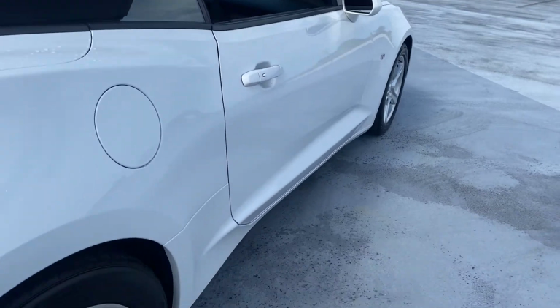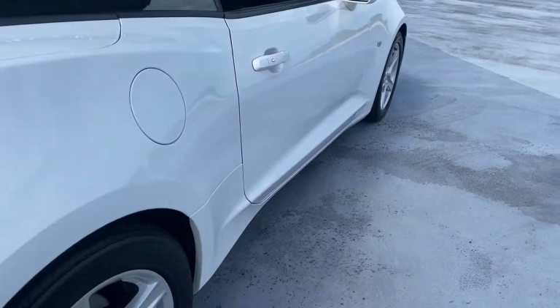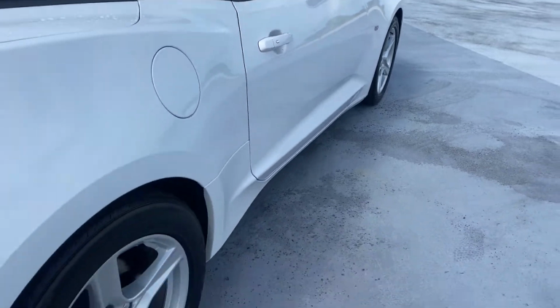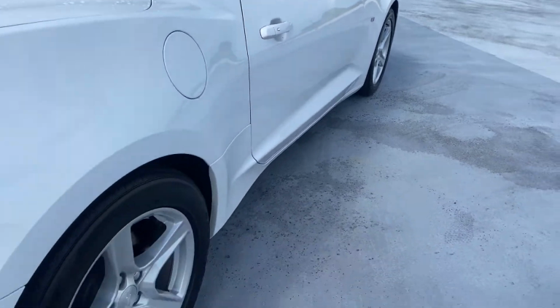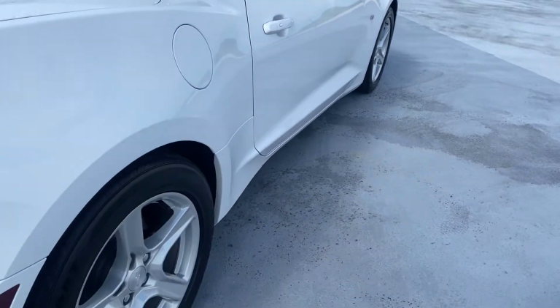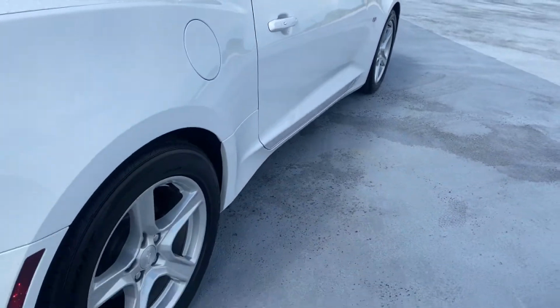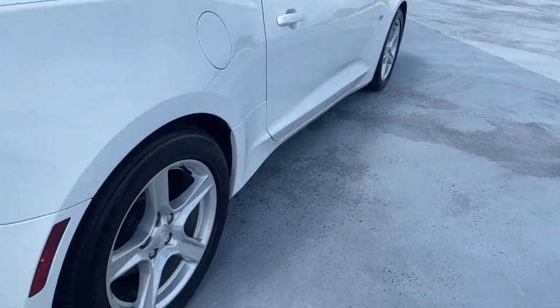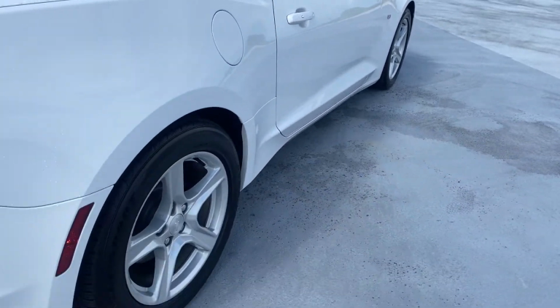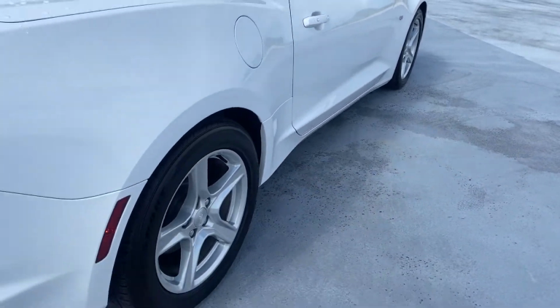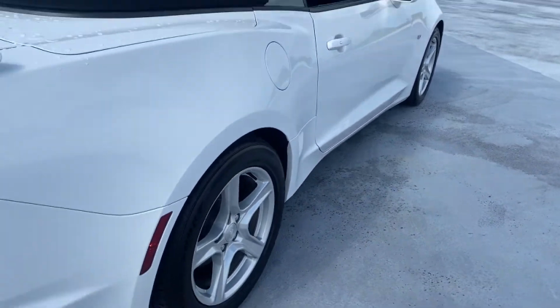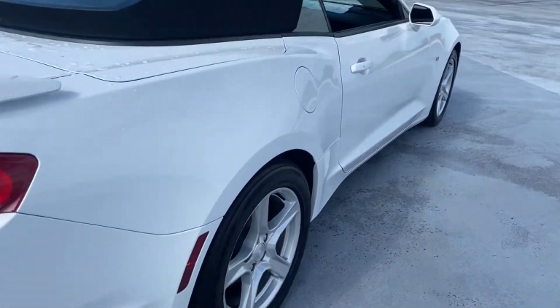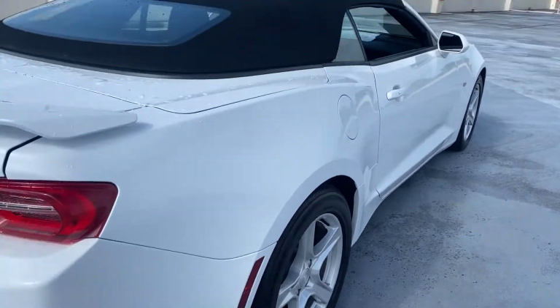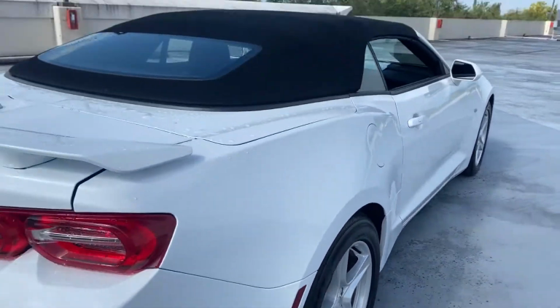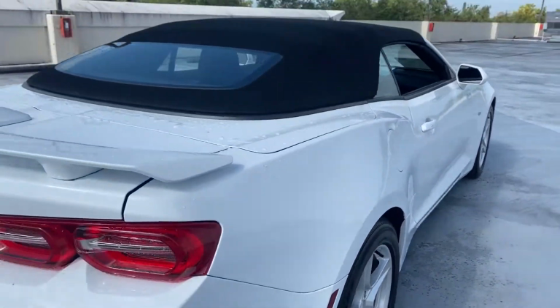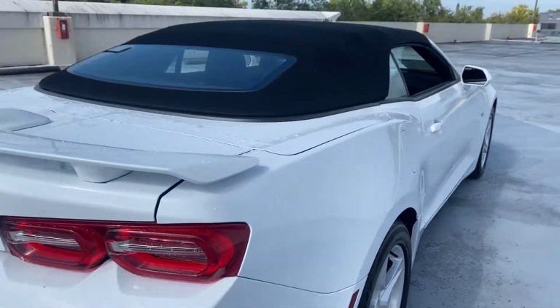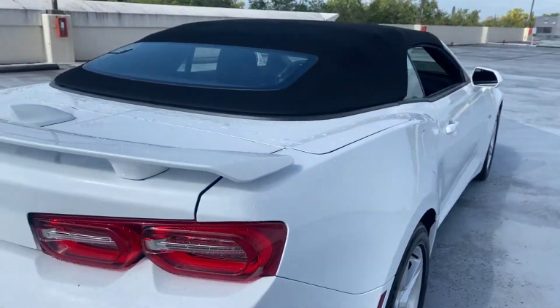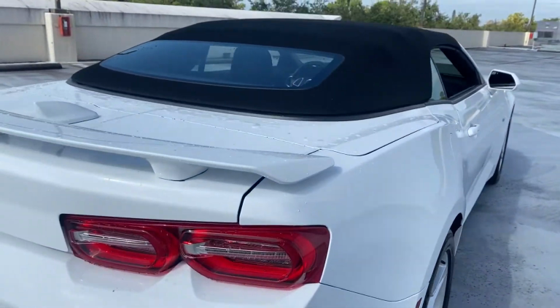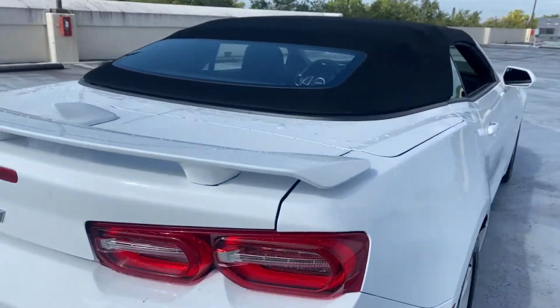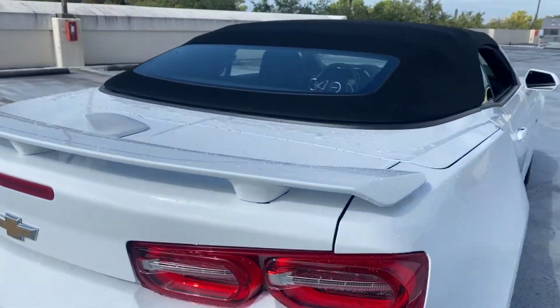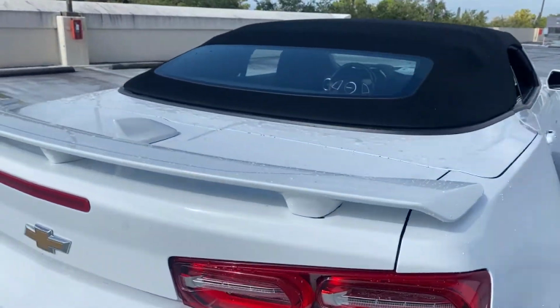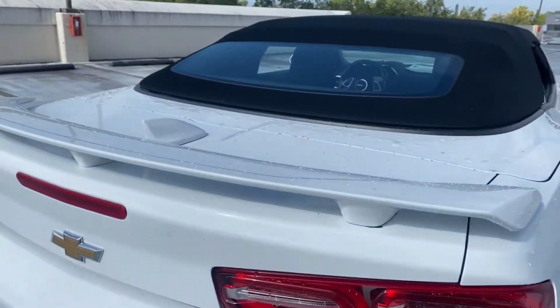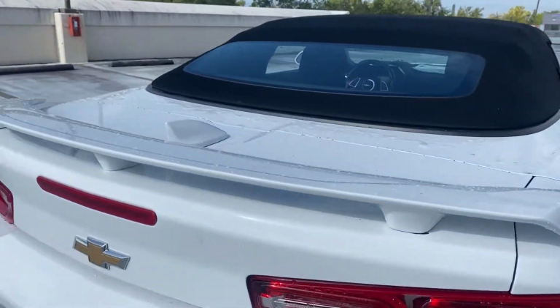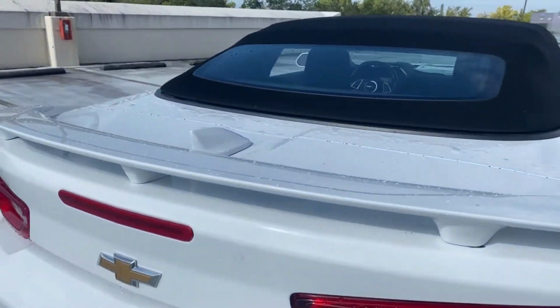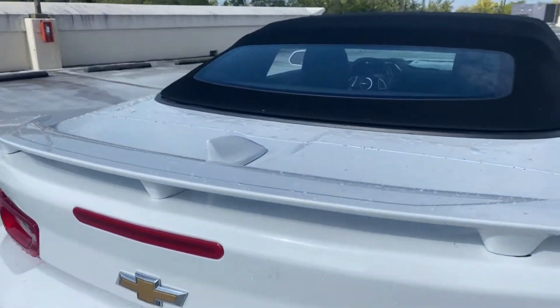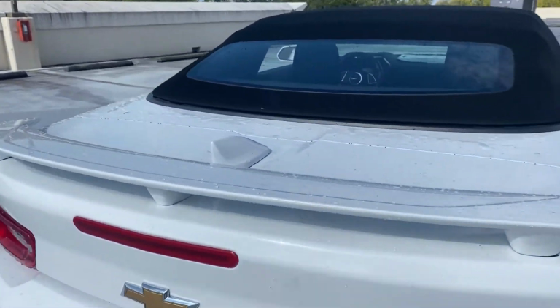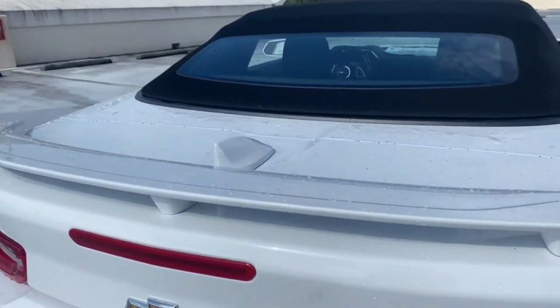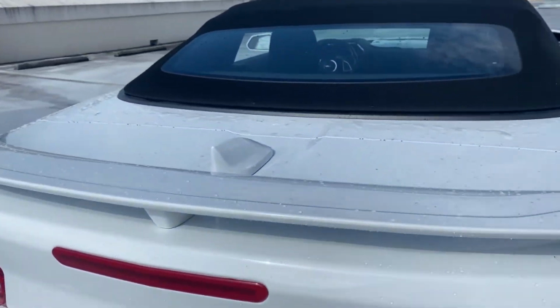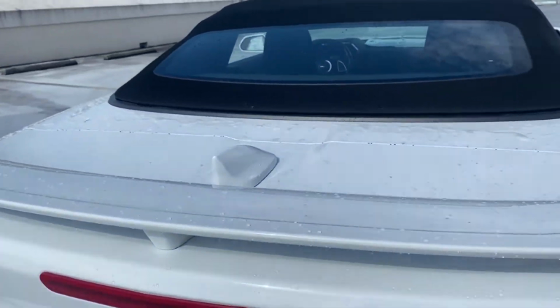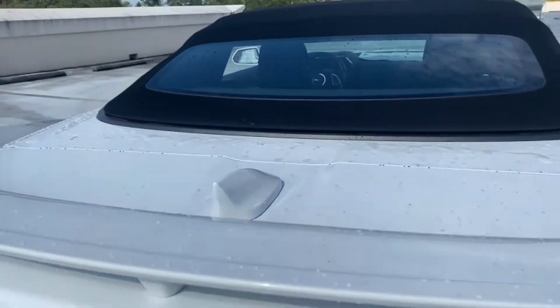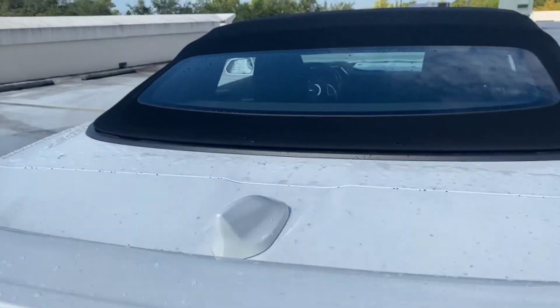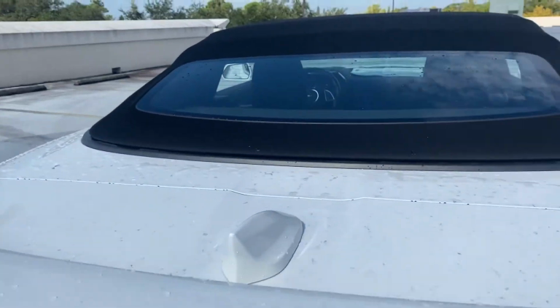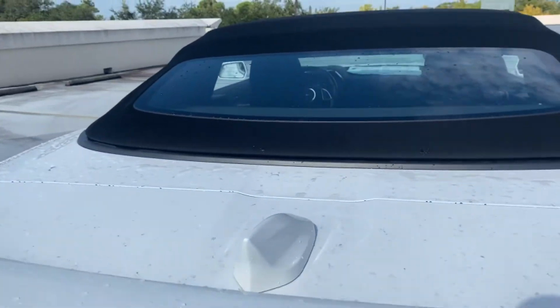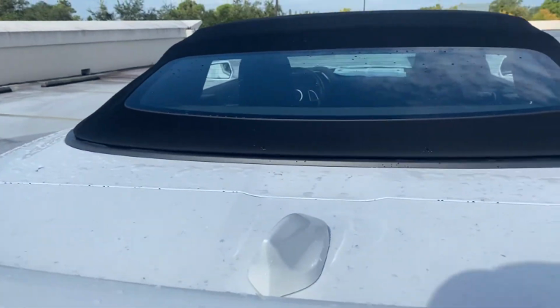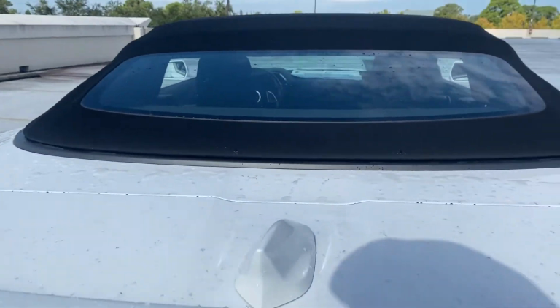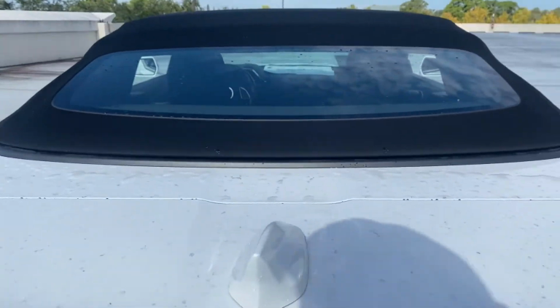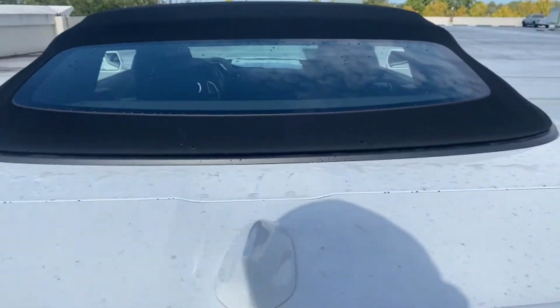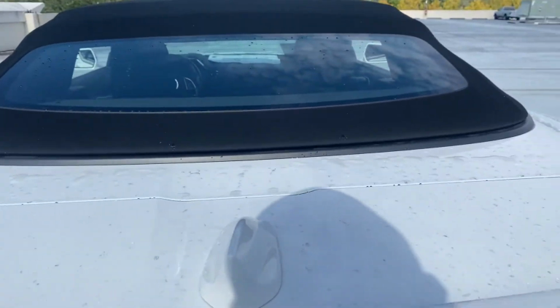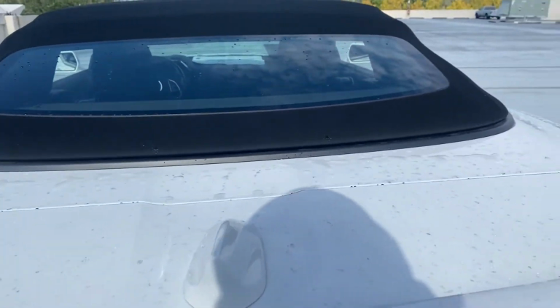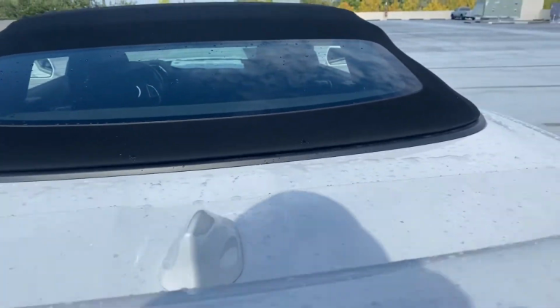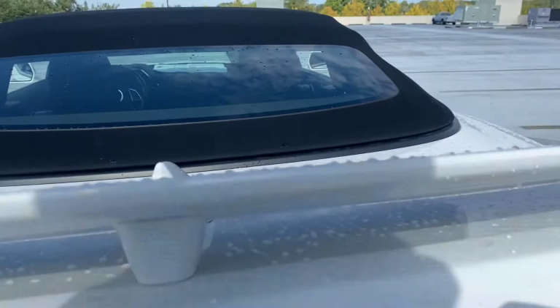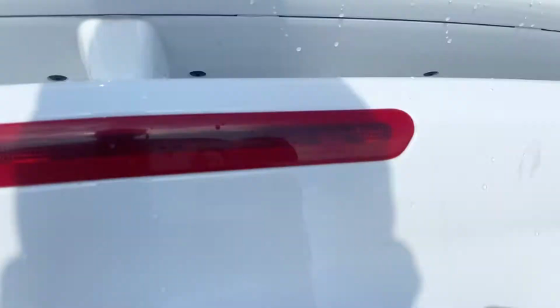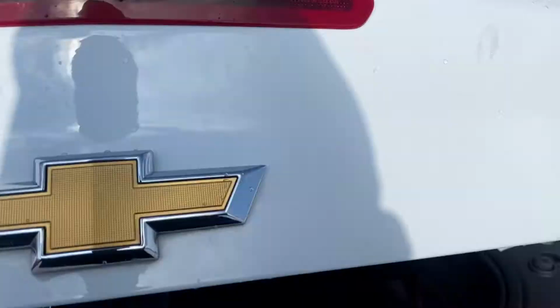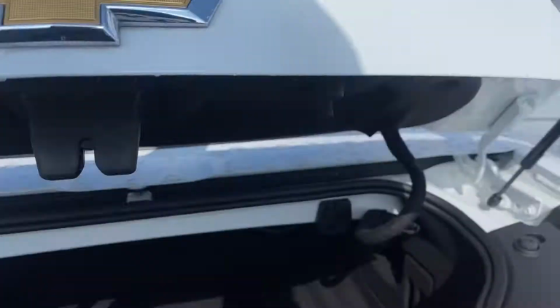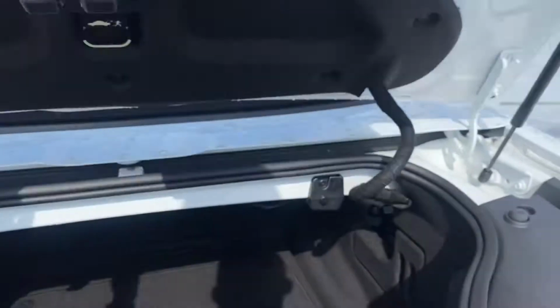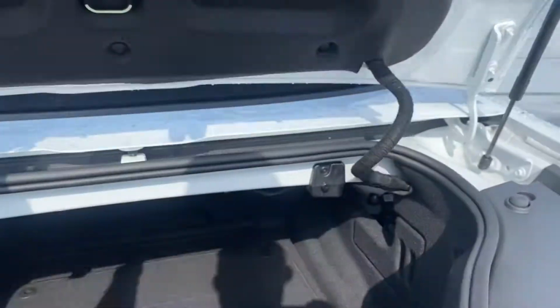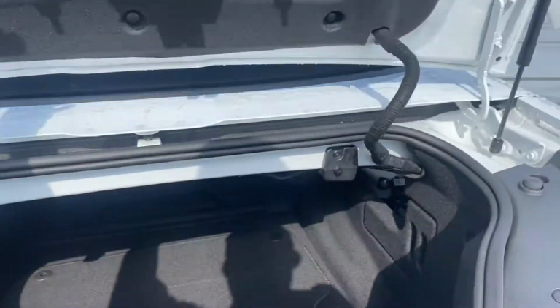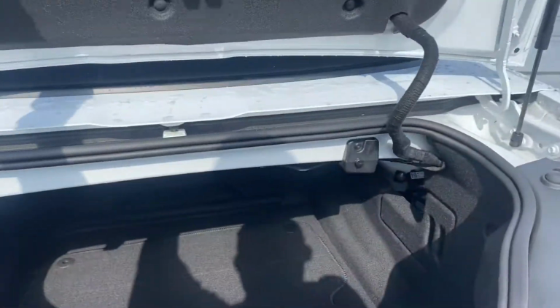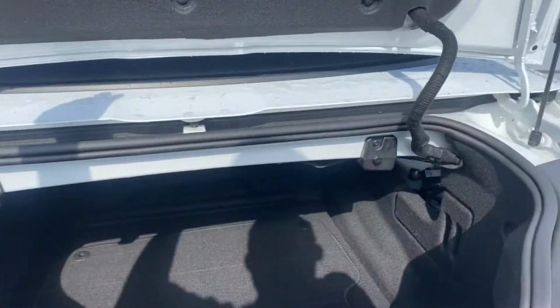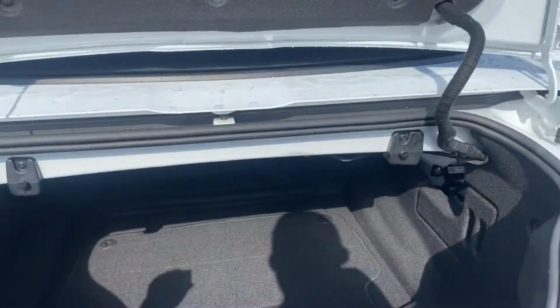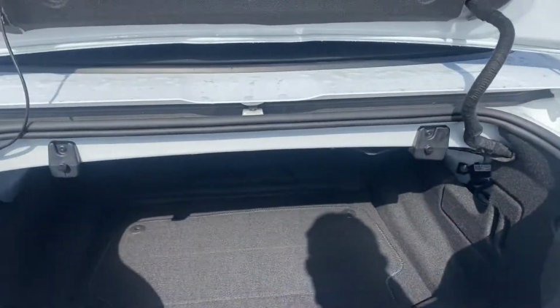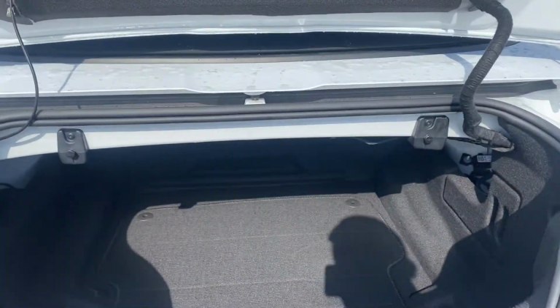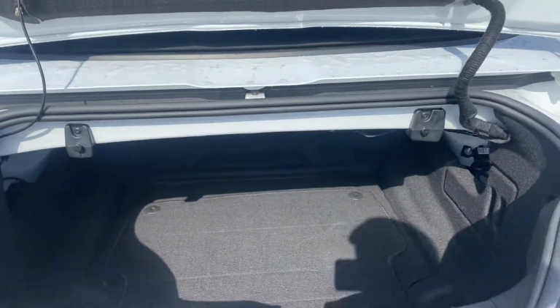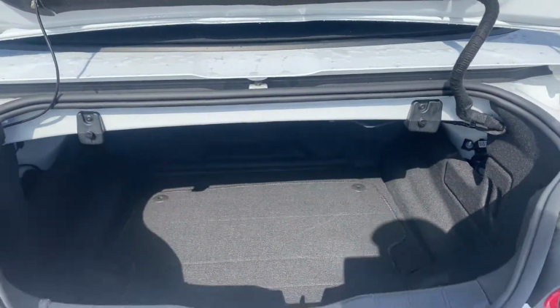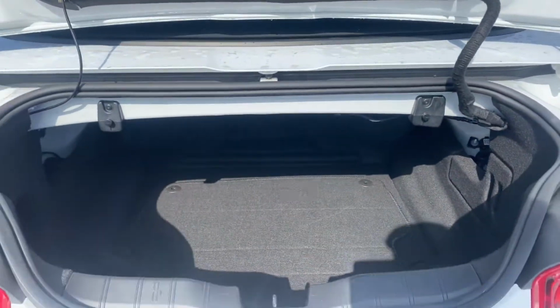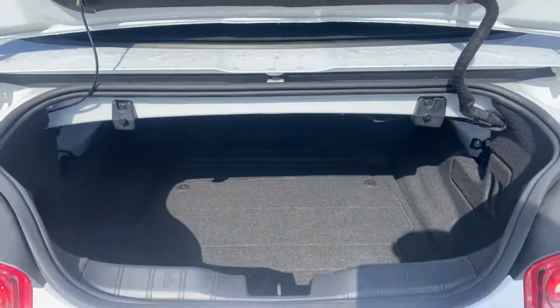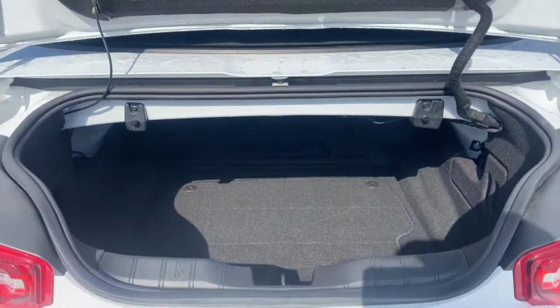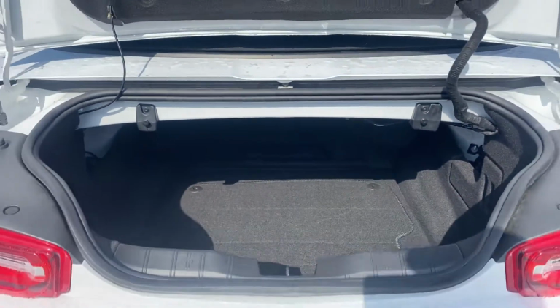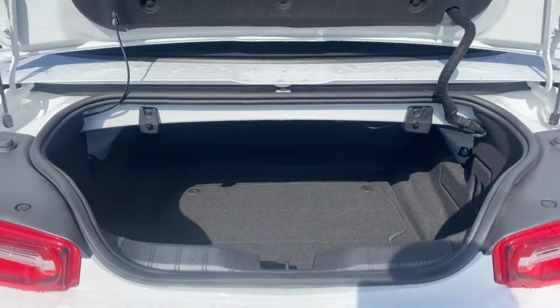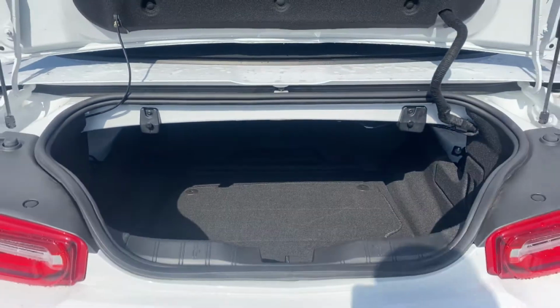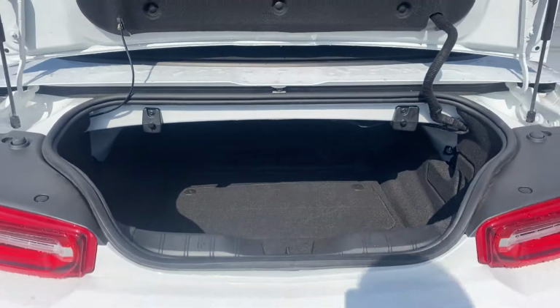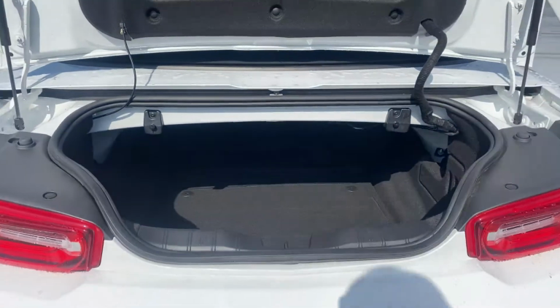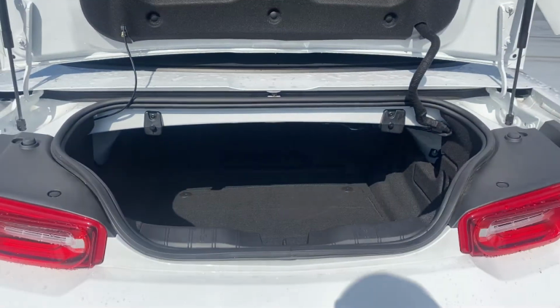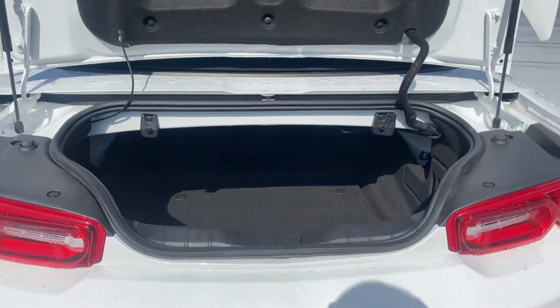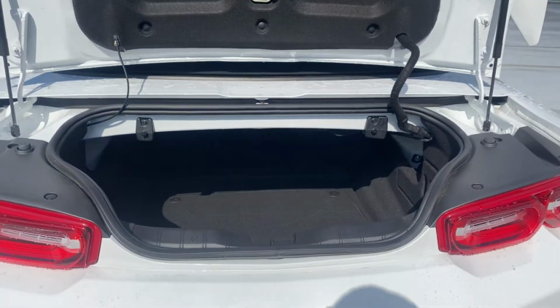Aluminum wheels, rear spoiler, backup camera. Let's look at the trunk area.